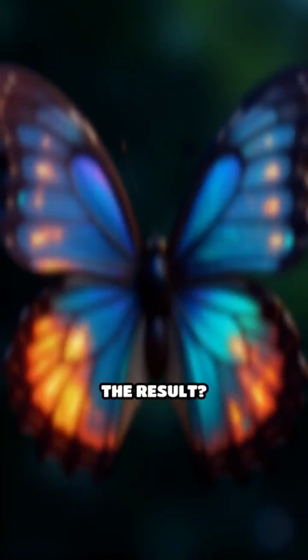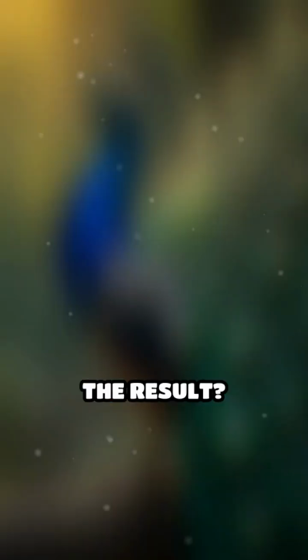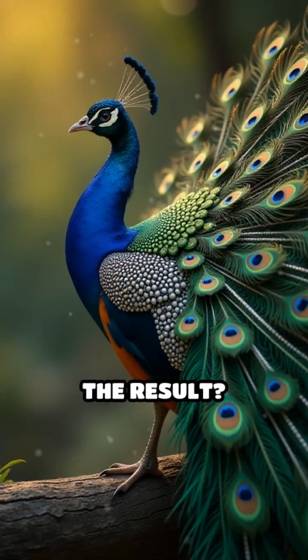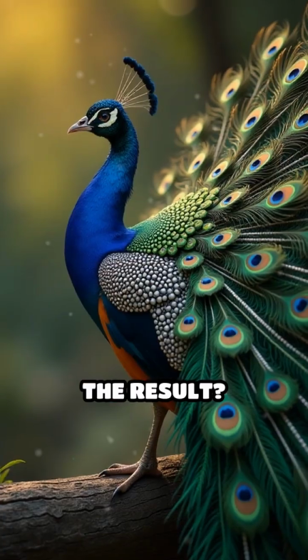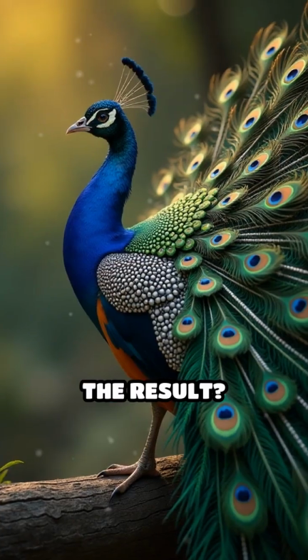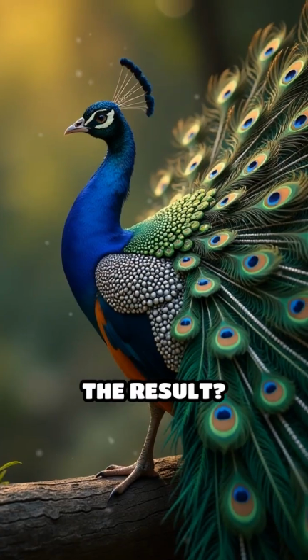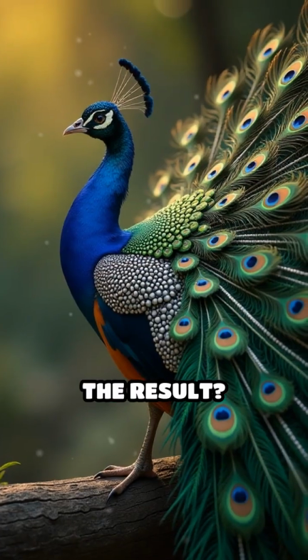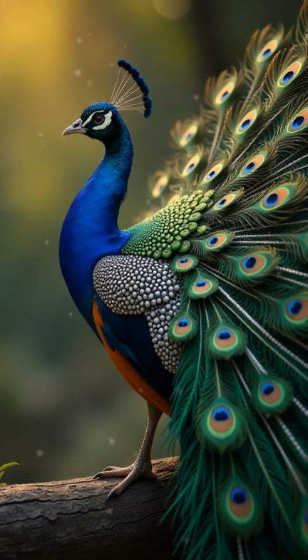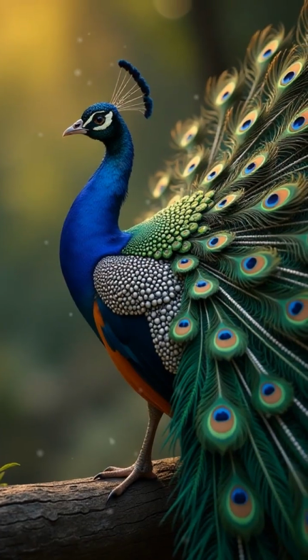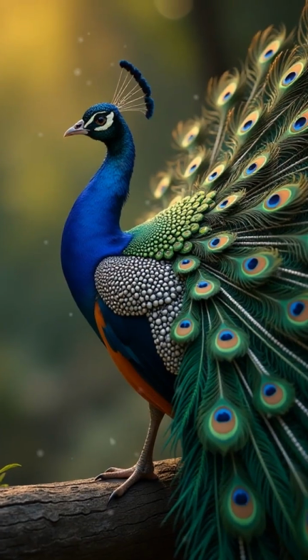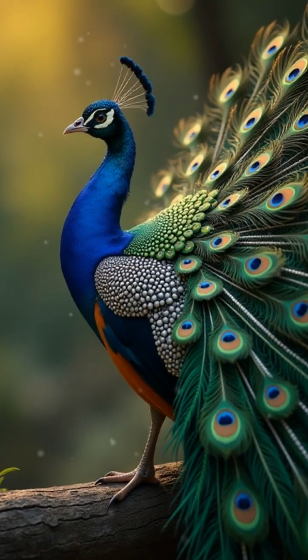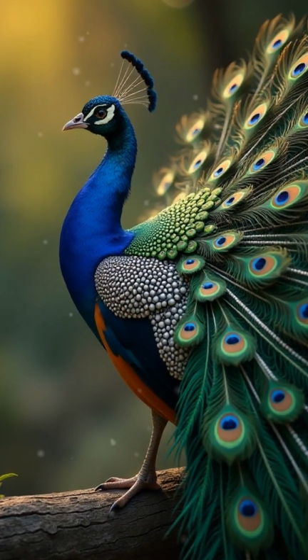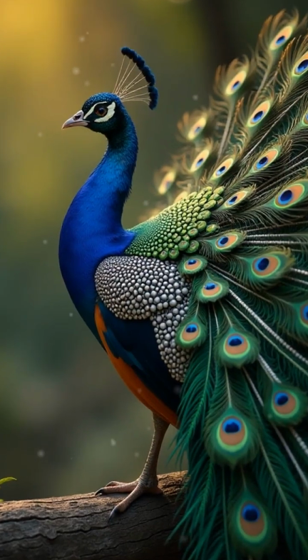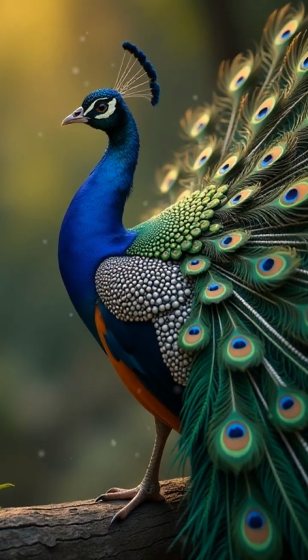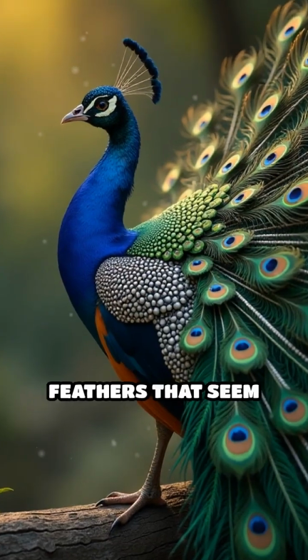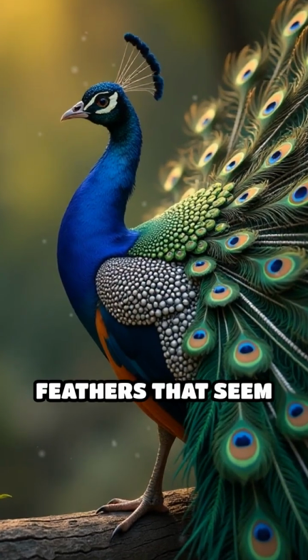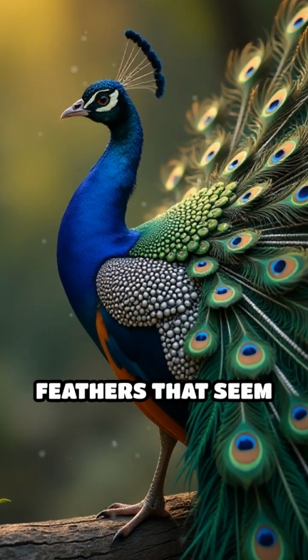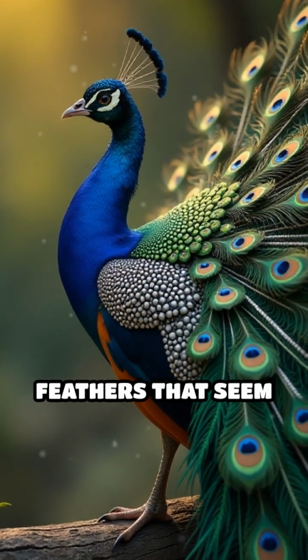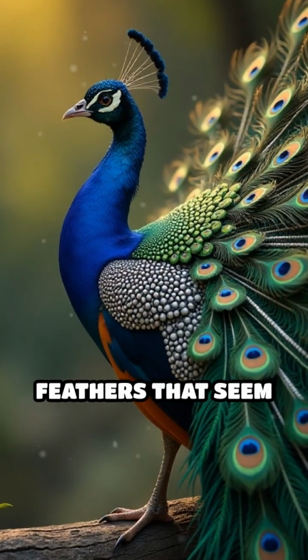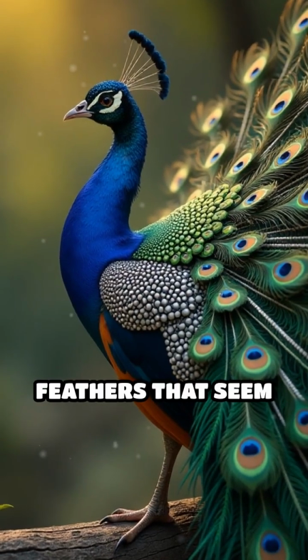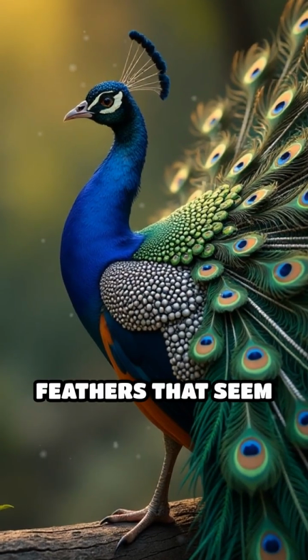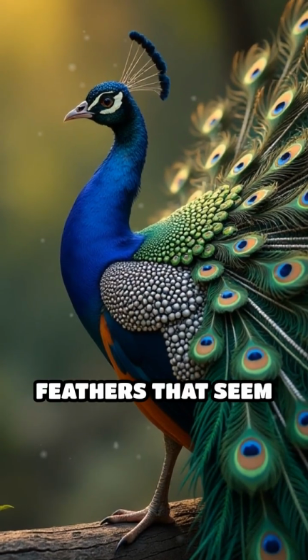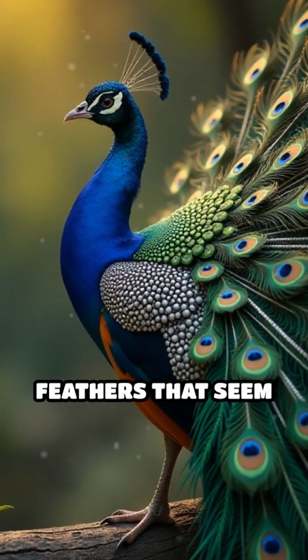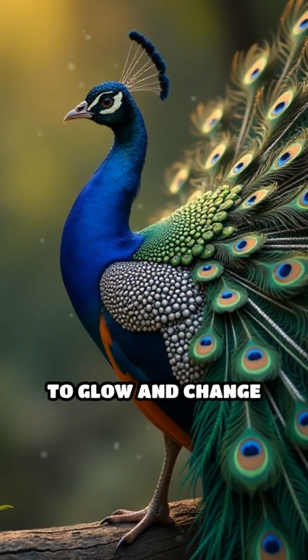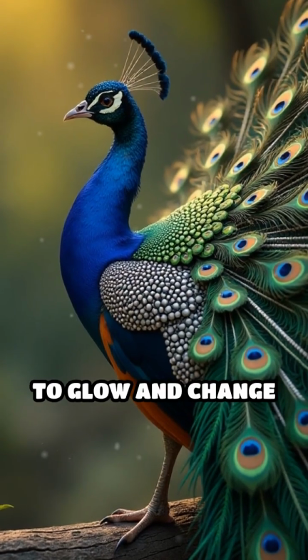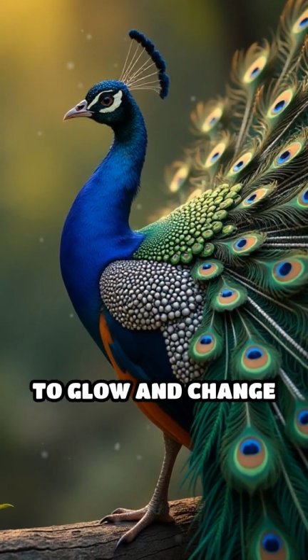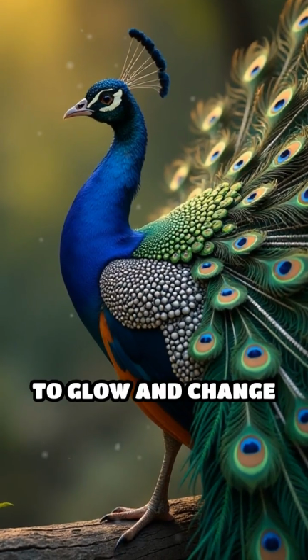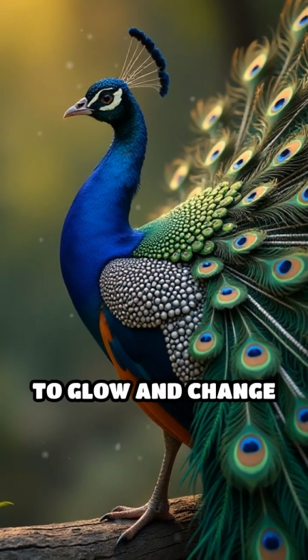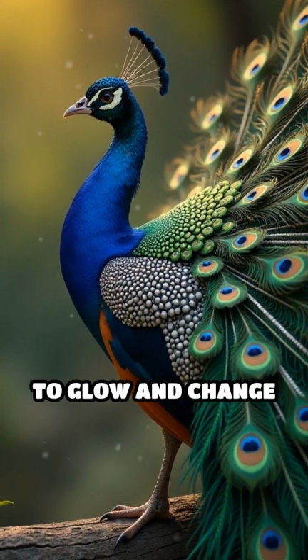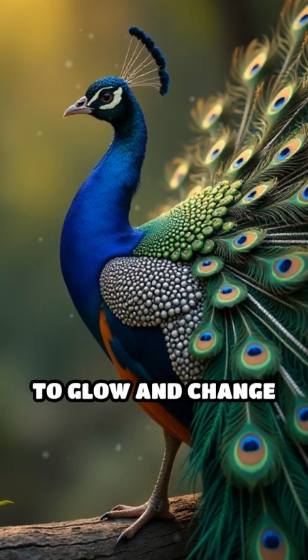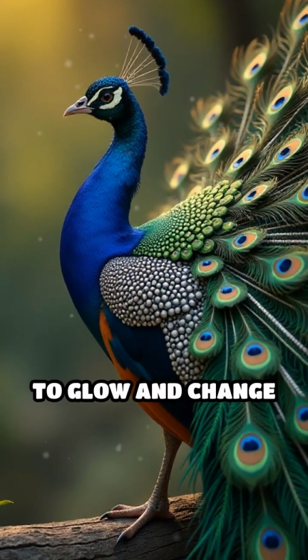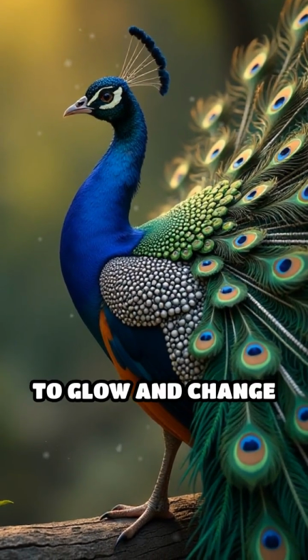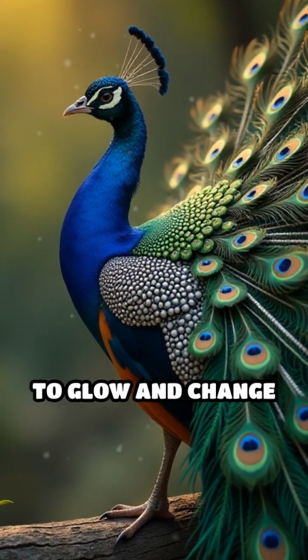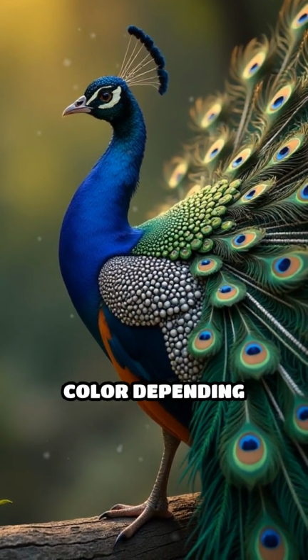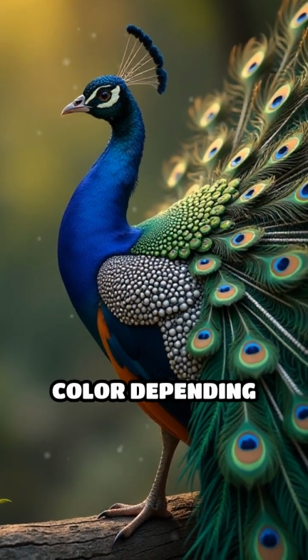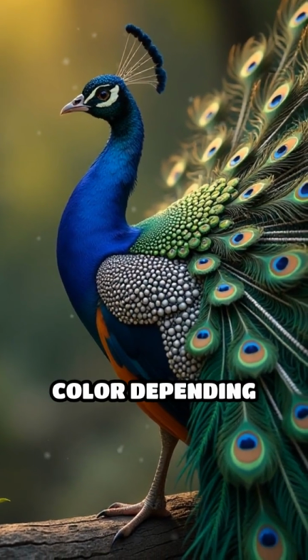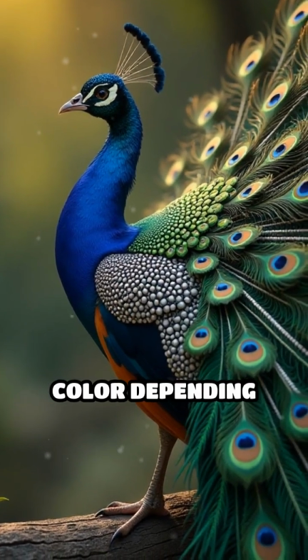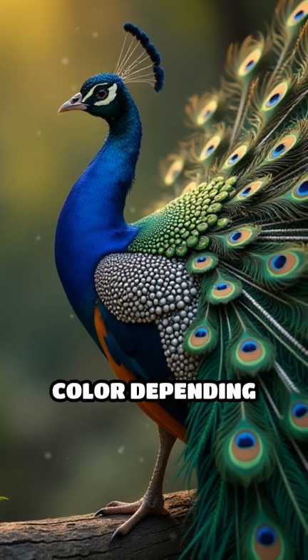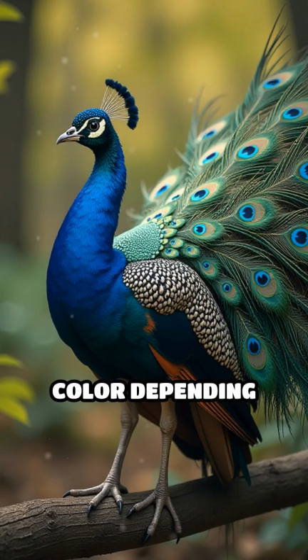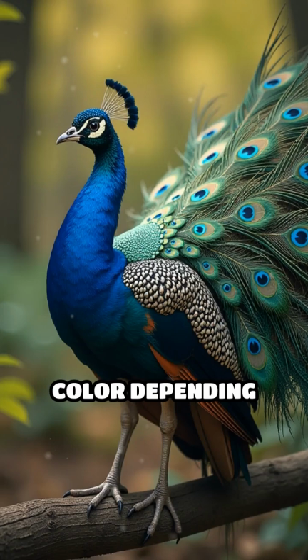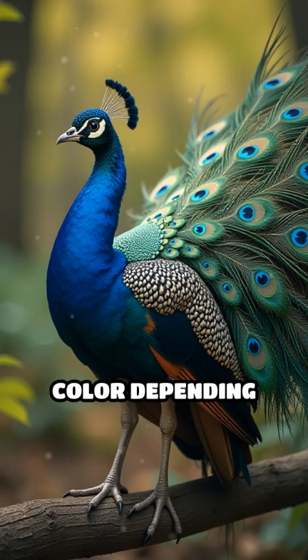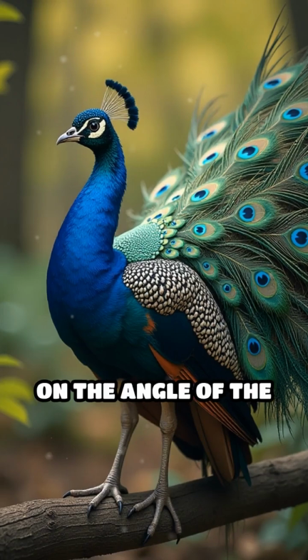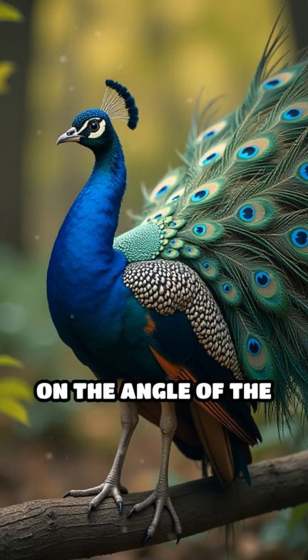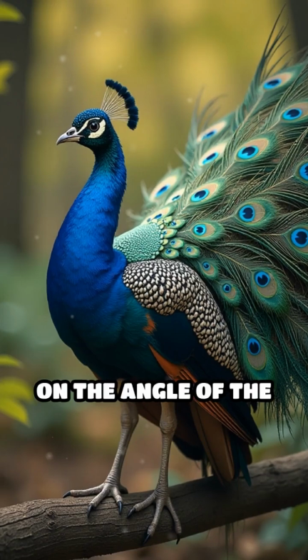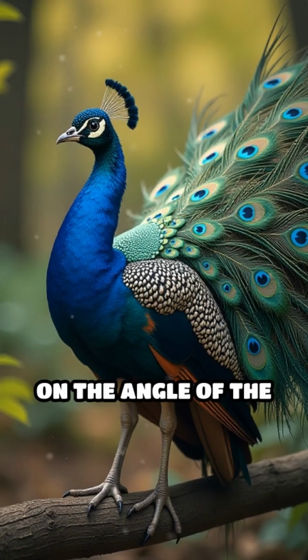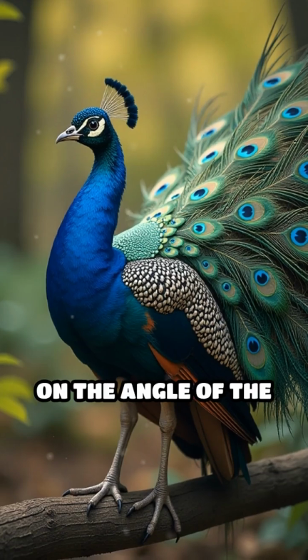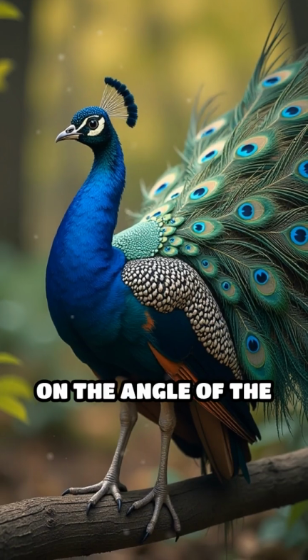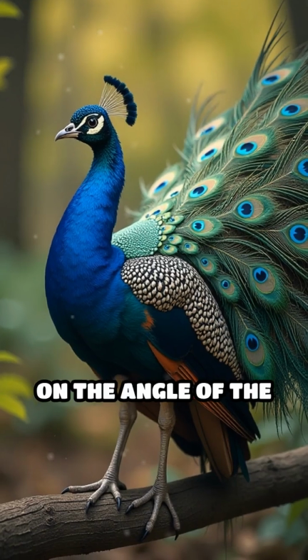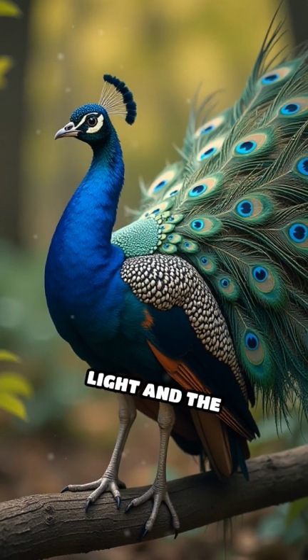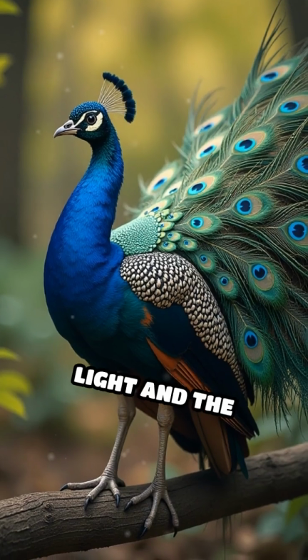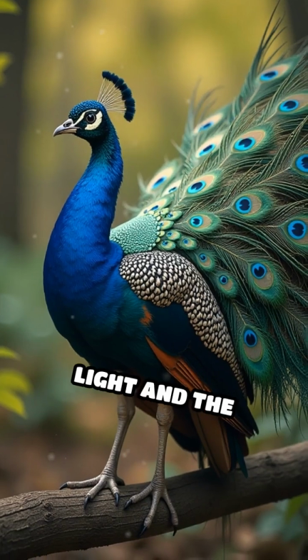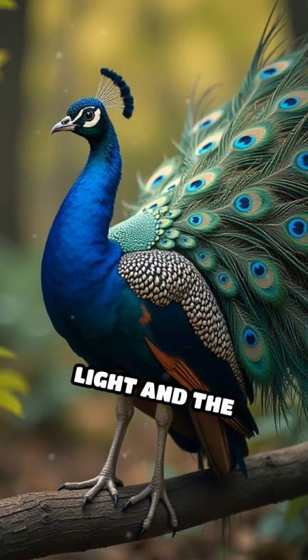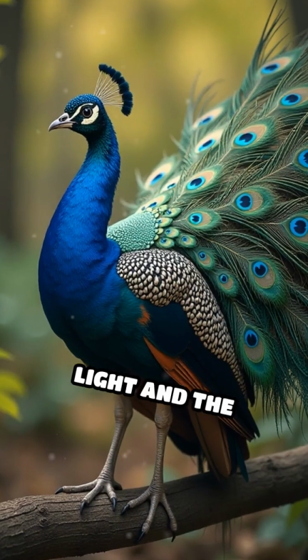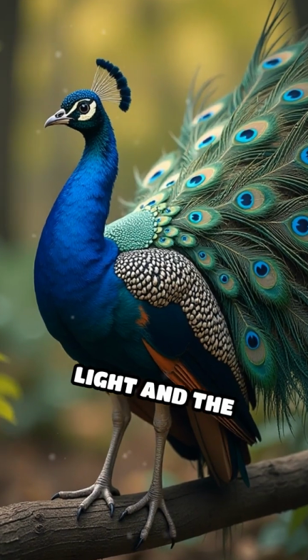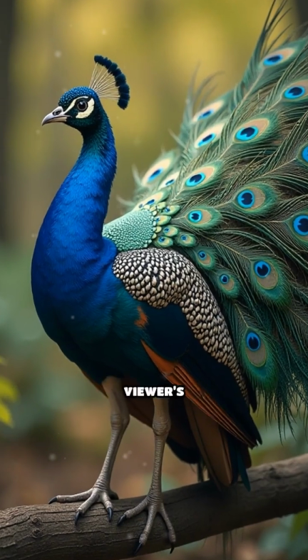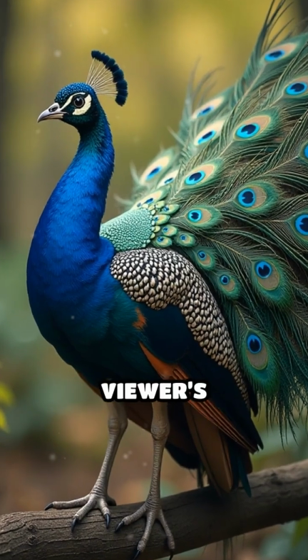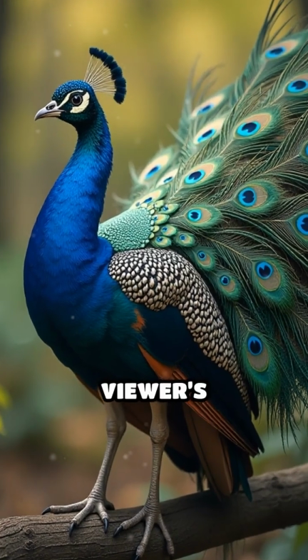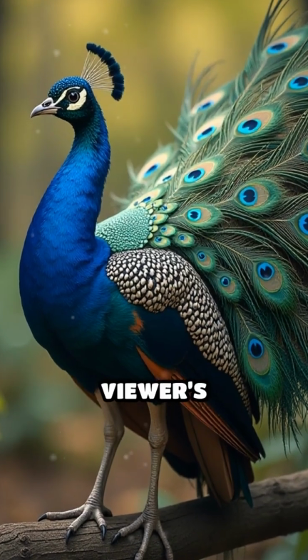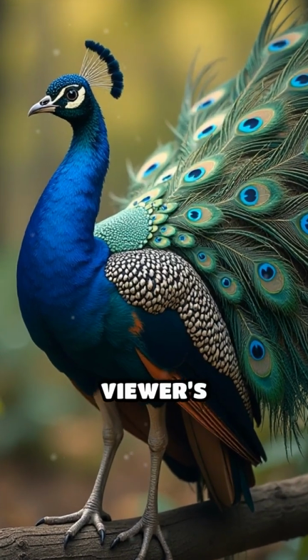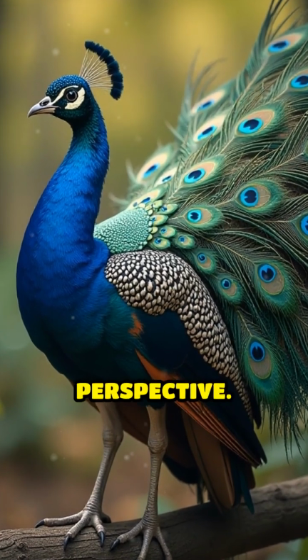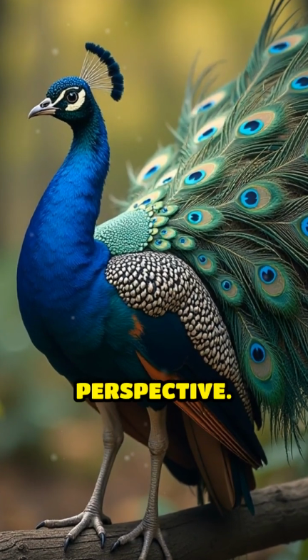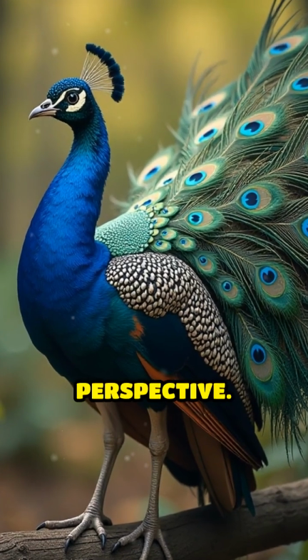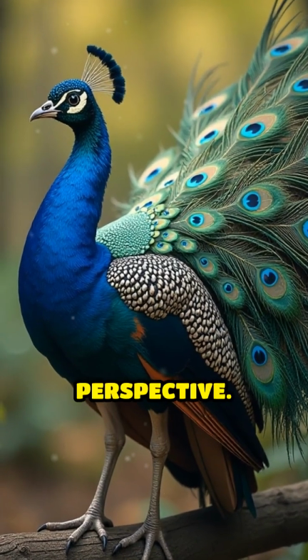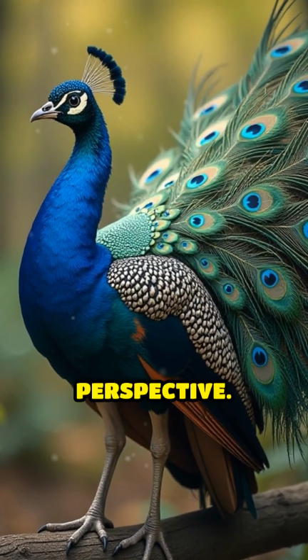The result? Feathers that seem to glow and change color depending on the angle of the light and the viewer's perspective.